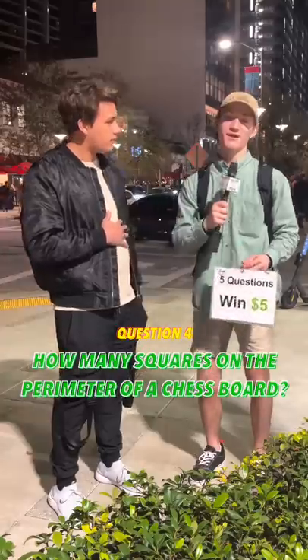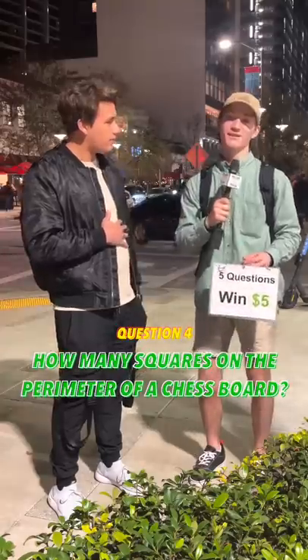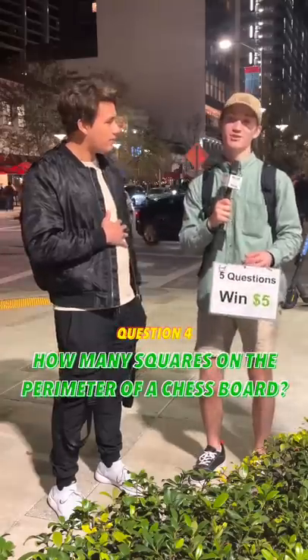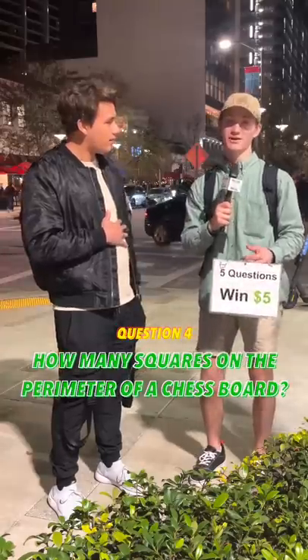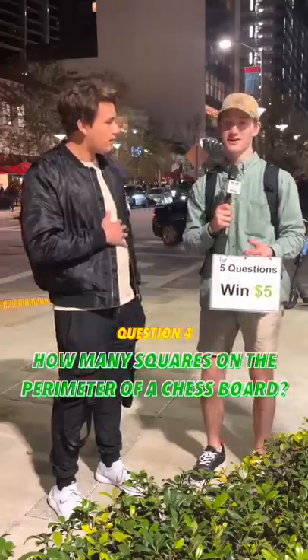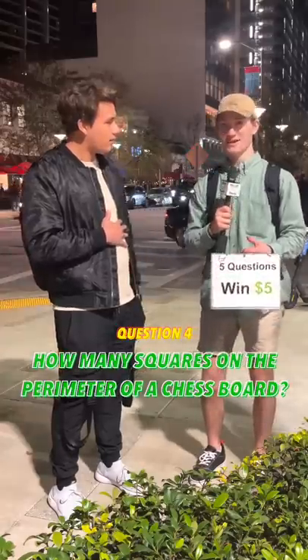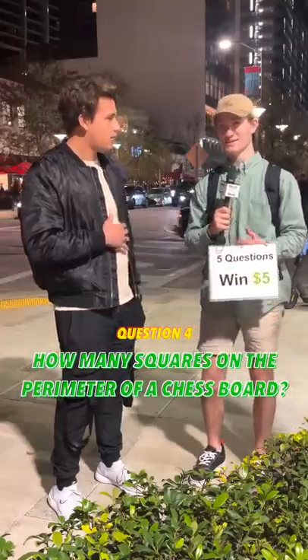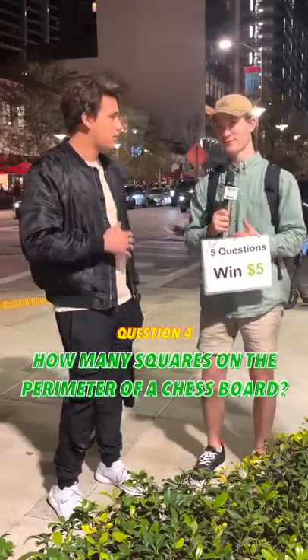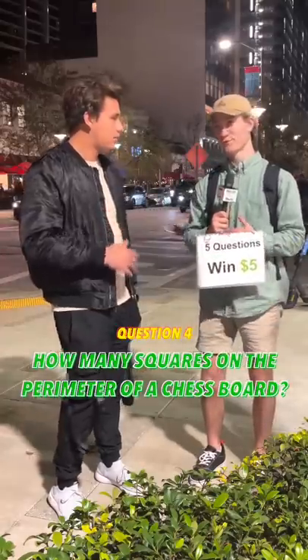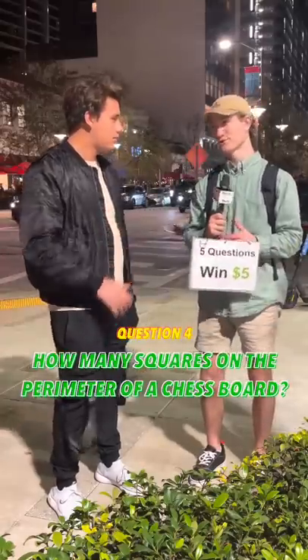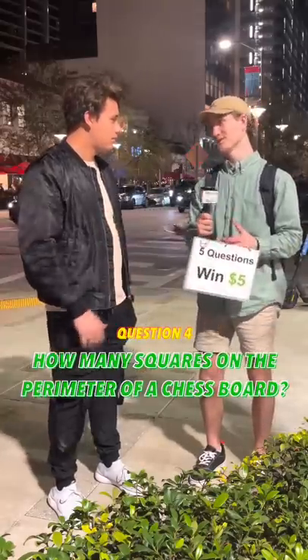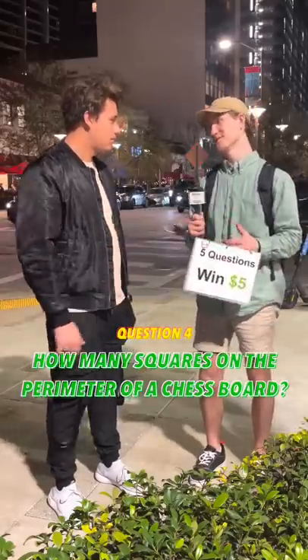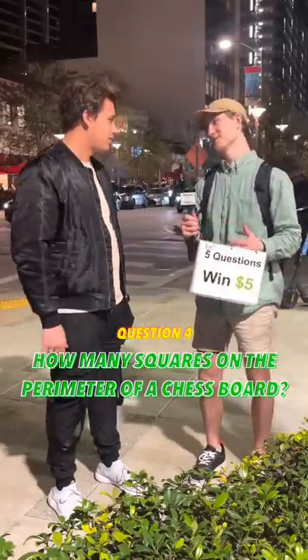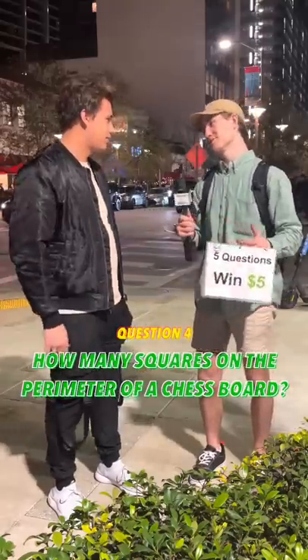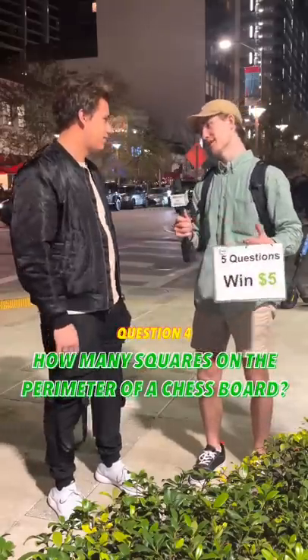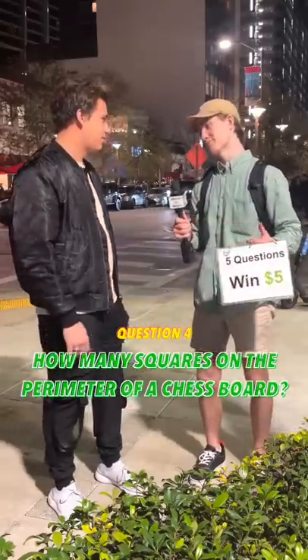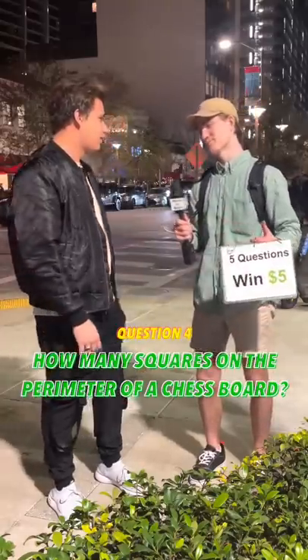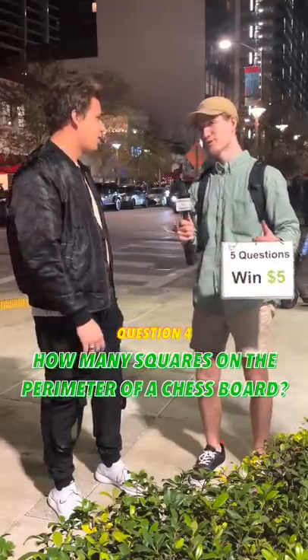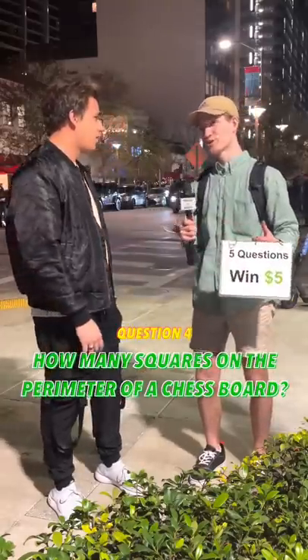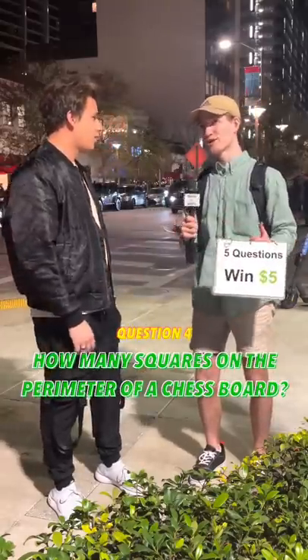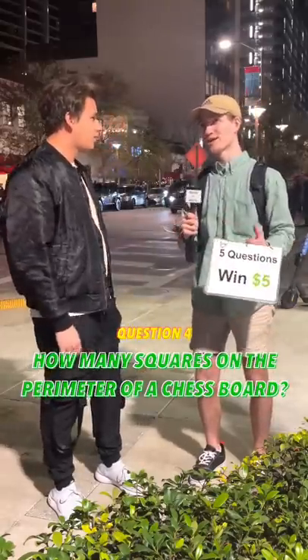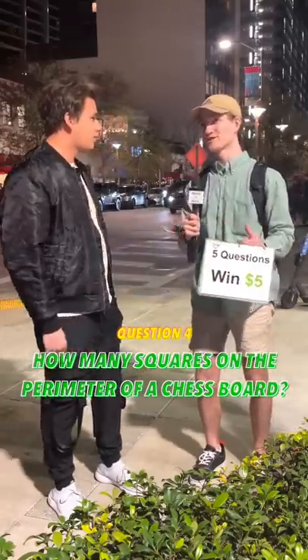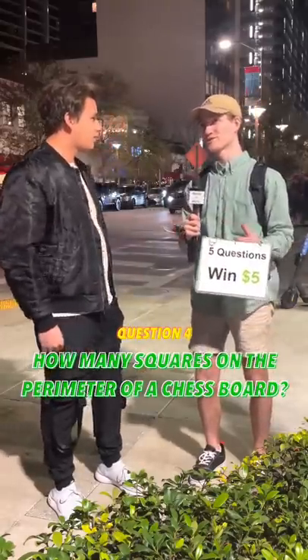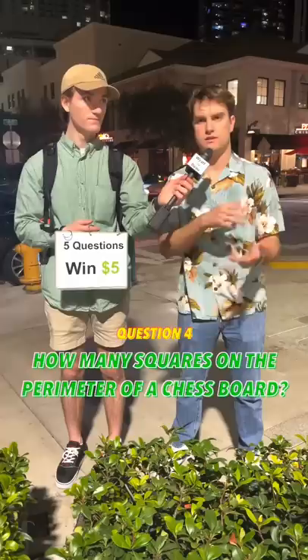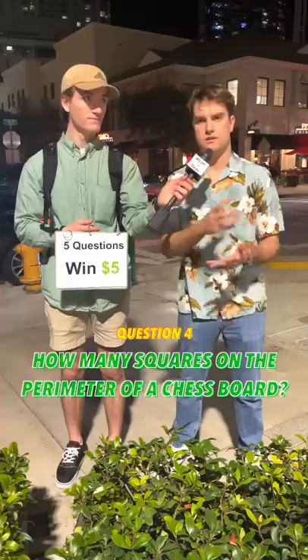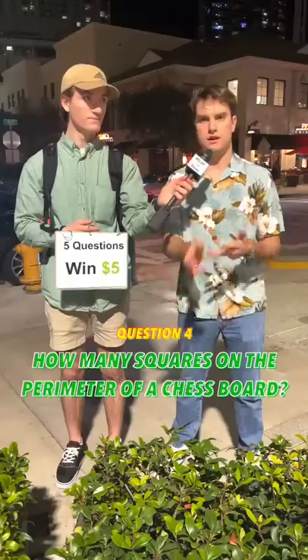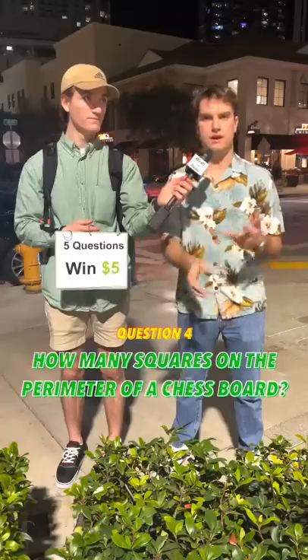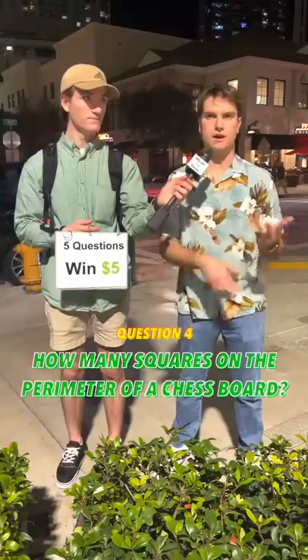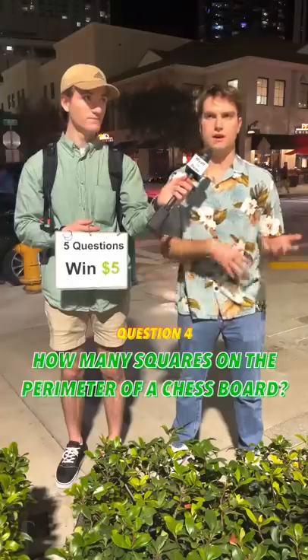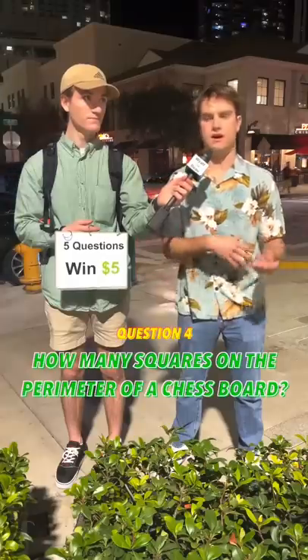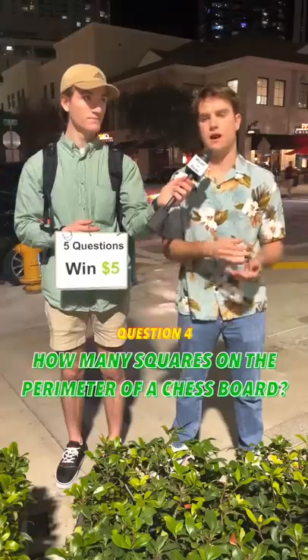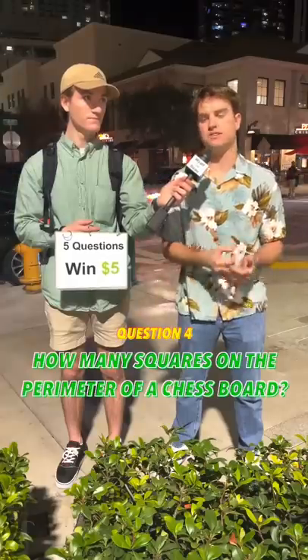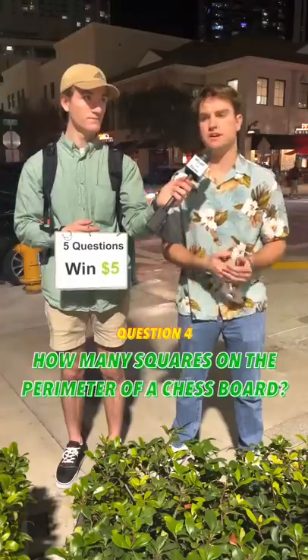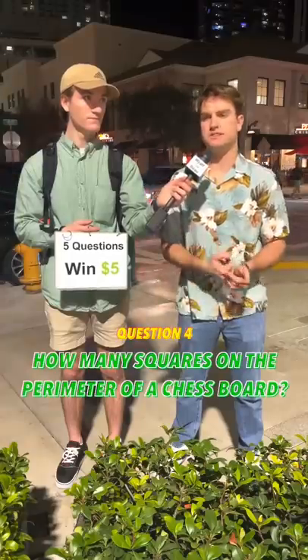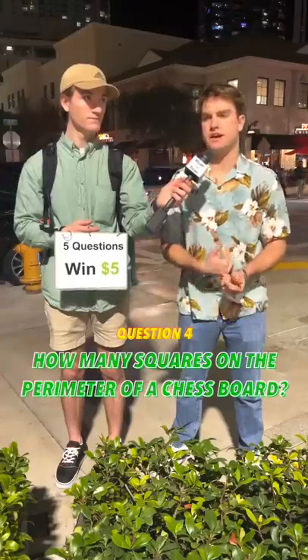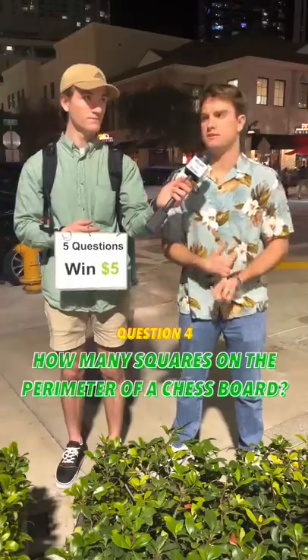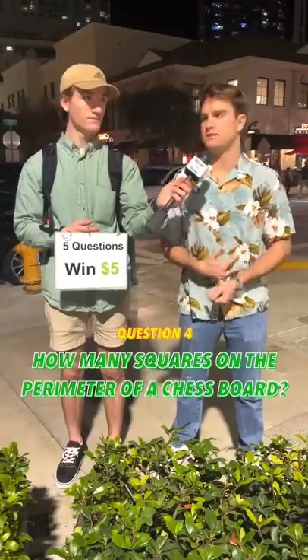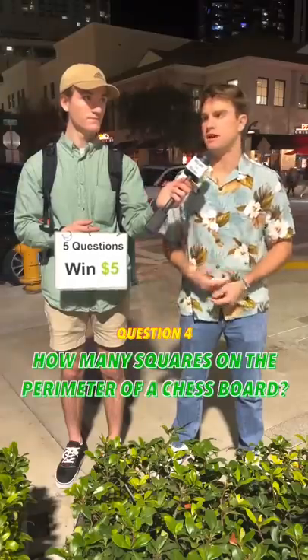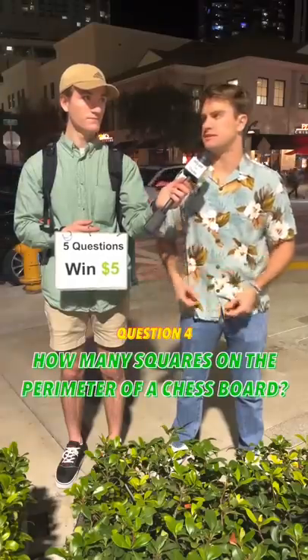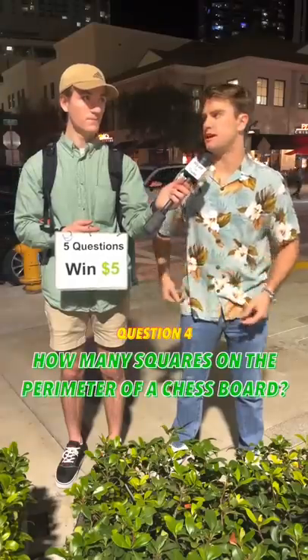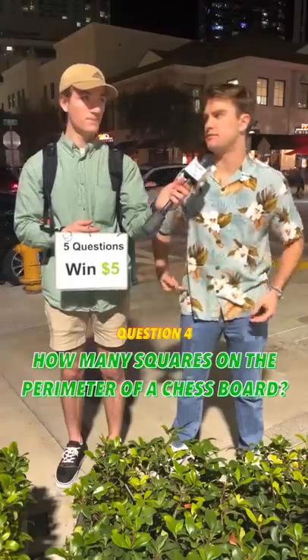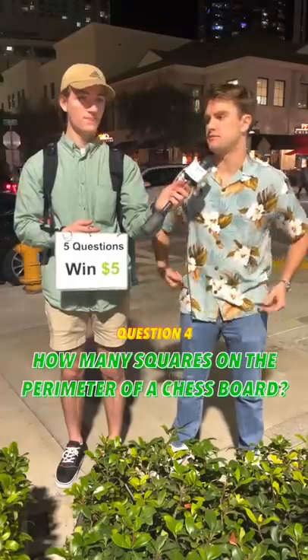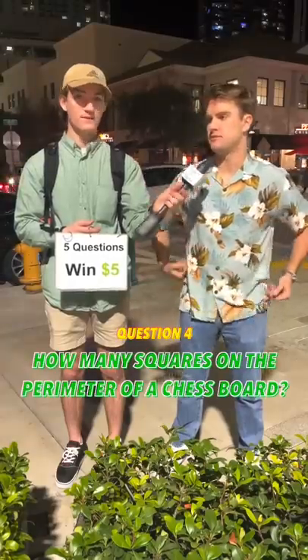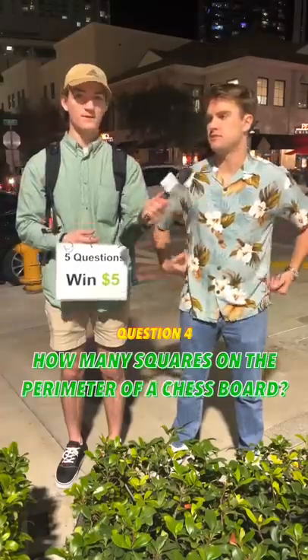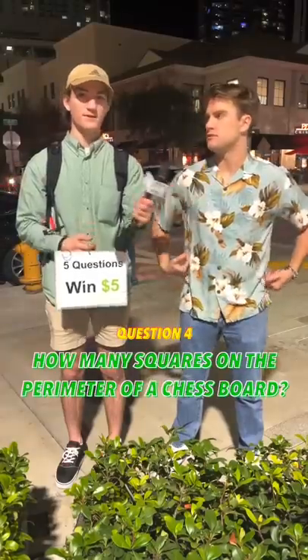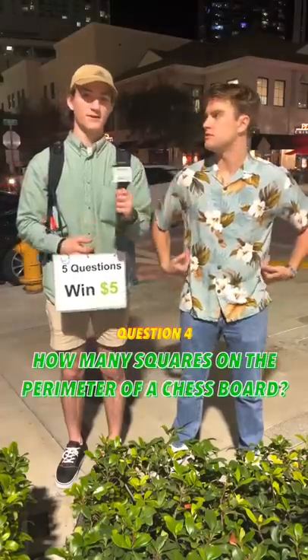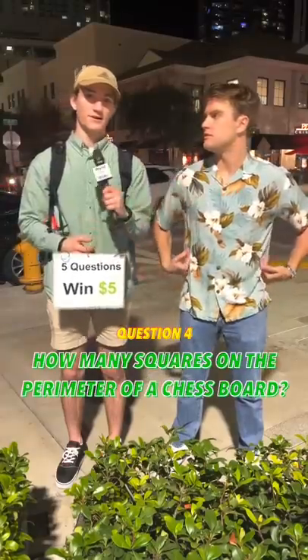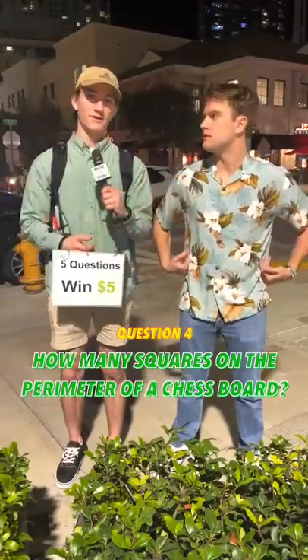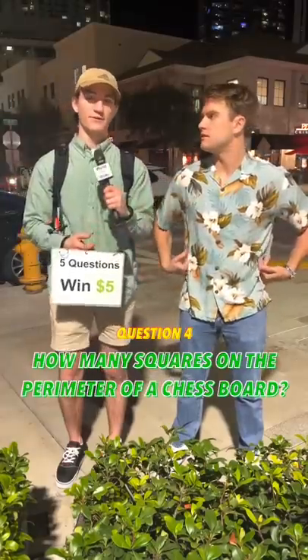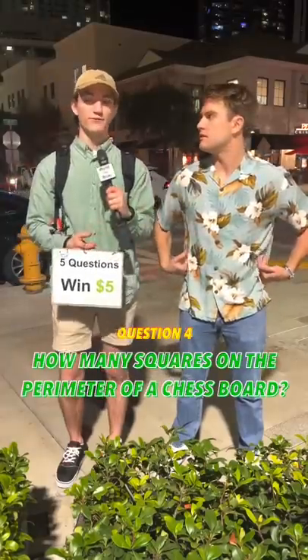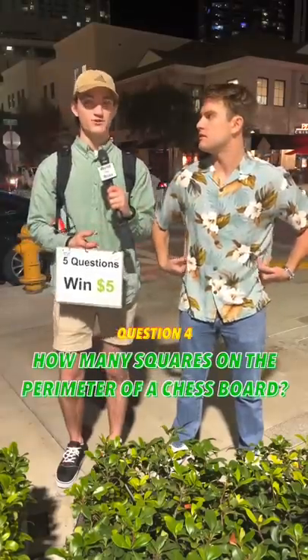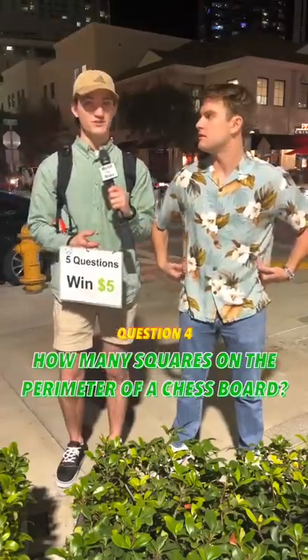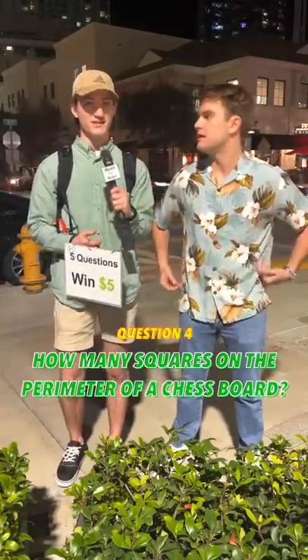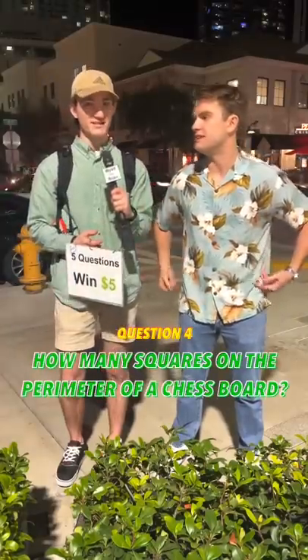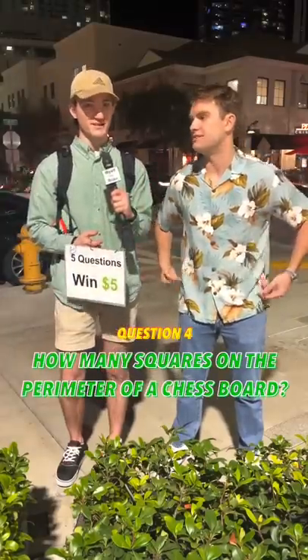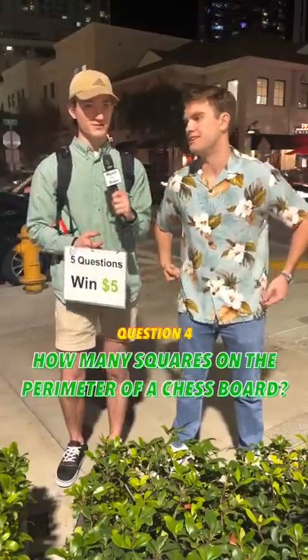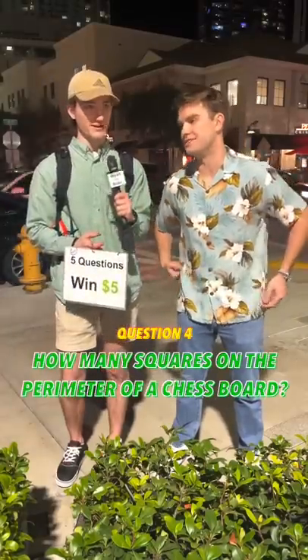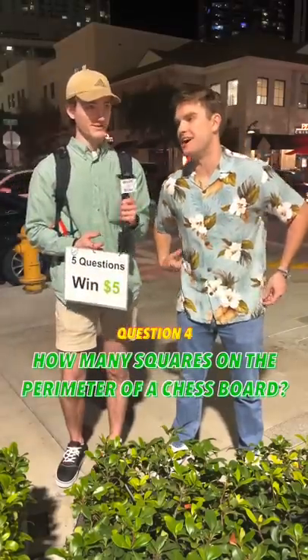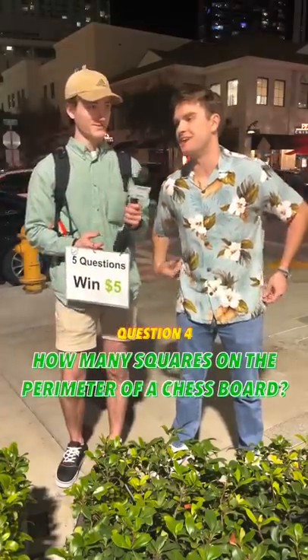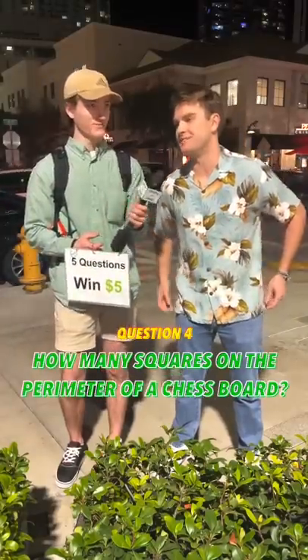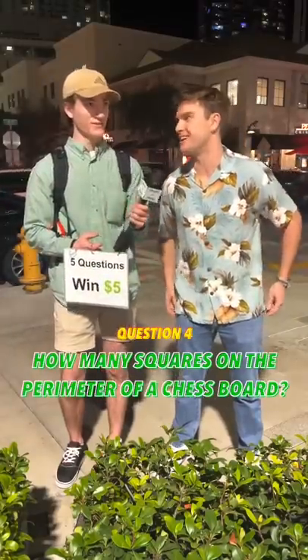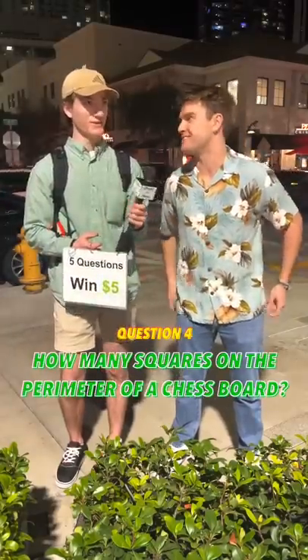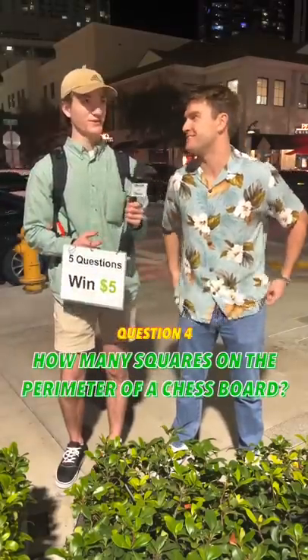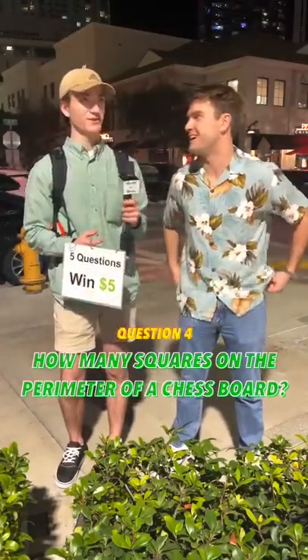That's a great guess. Unfortunately, it is incorrect. I would say ten. Ten. Unfortunately, that is incorrect. It's nine. It's actually nine.